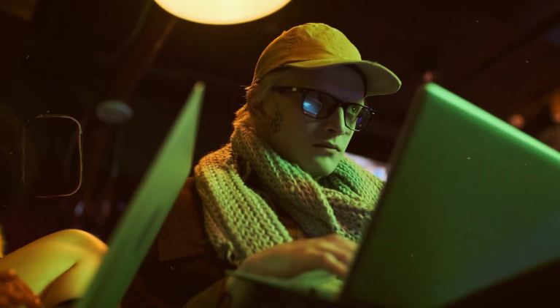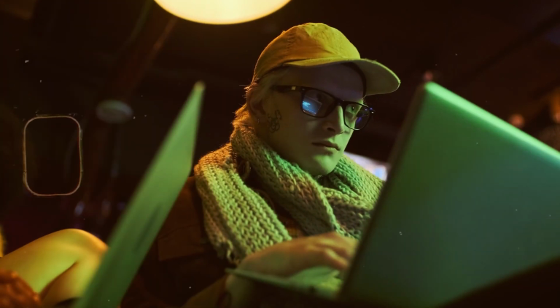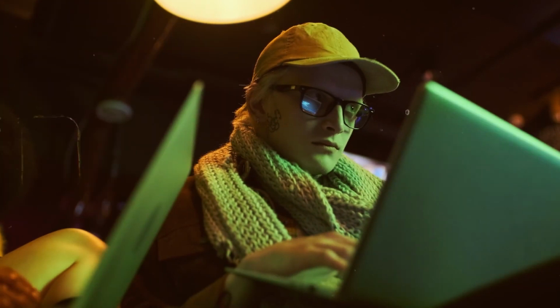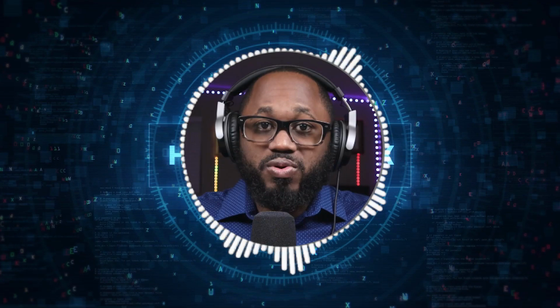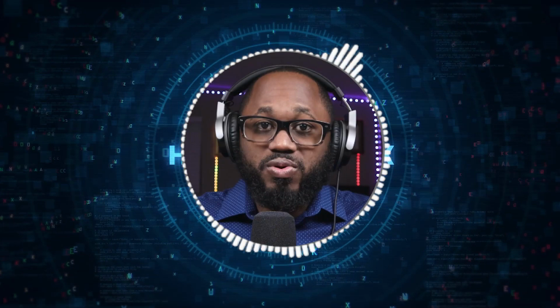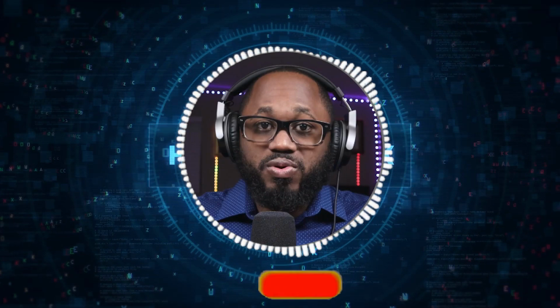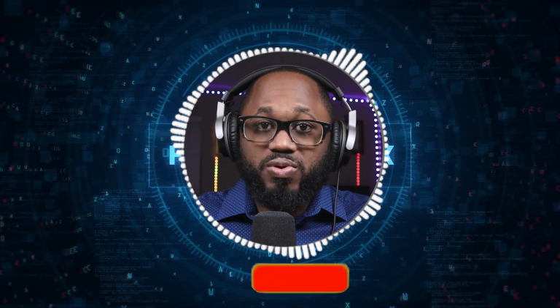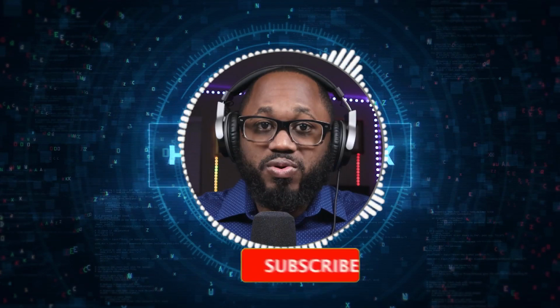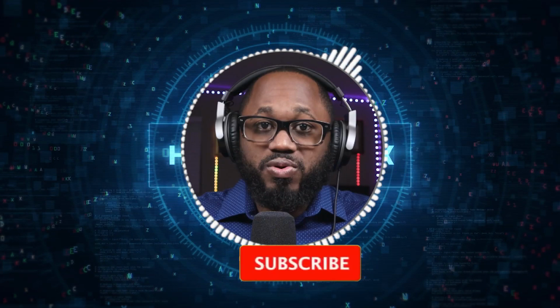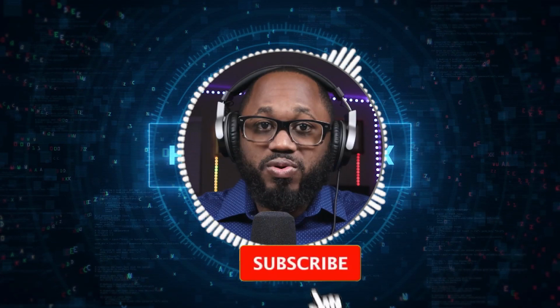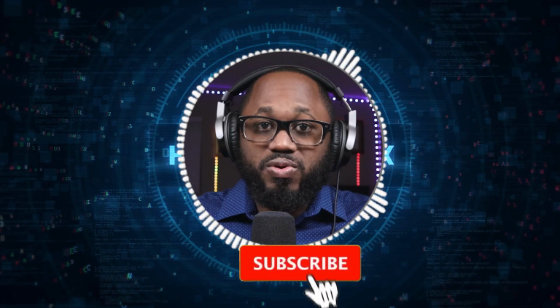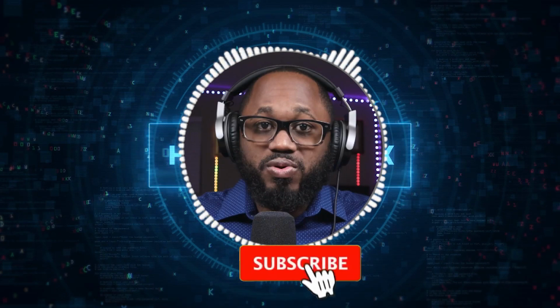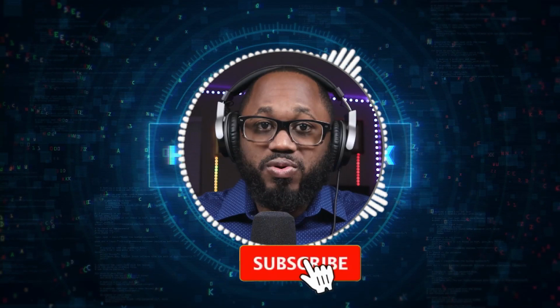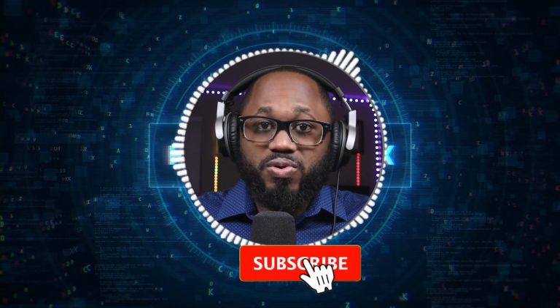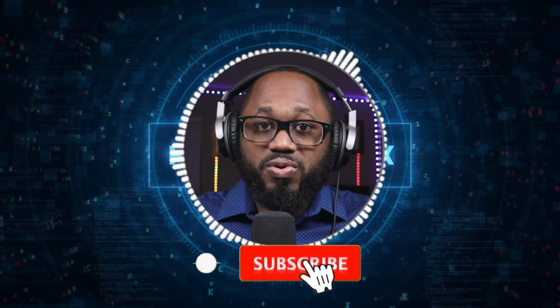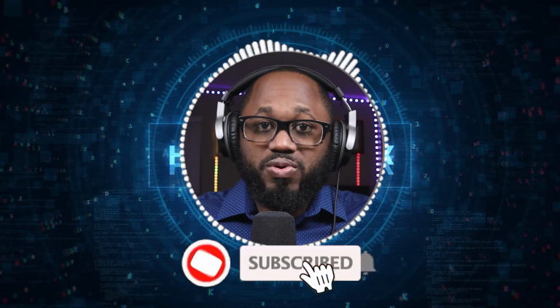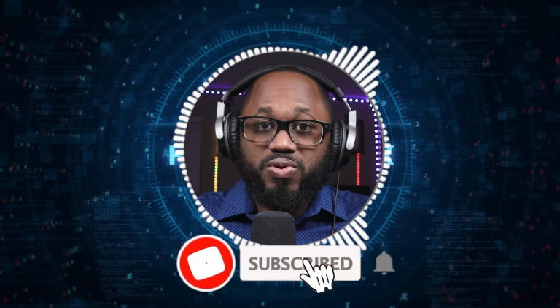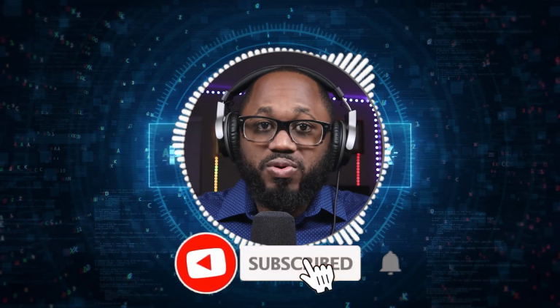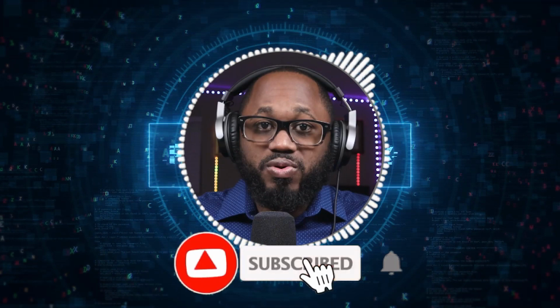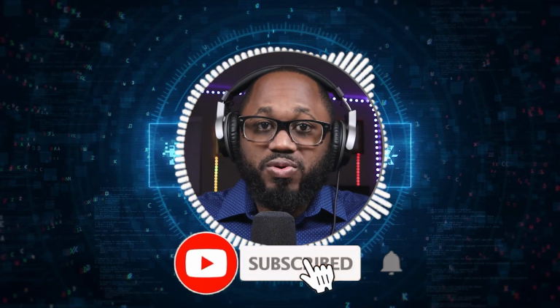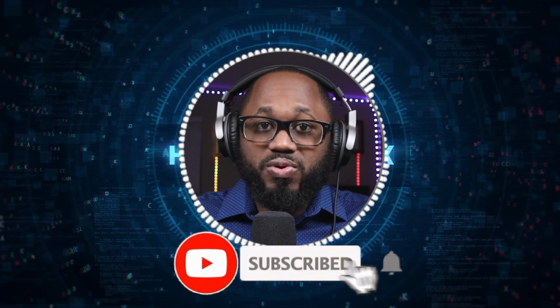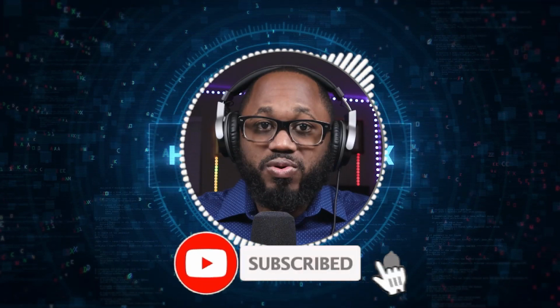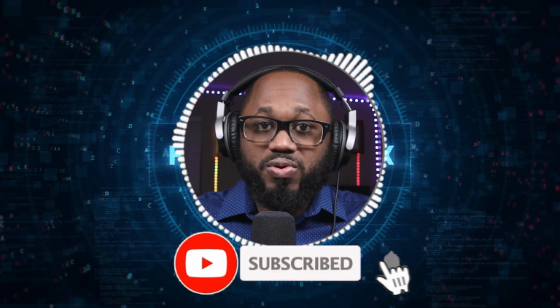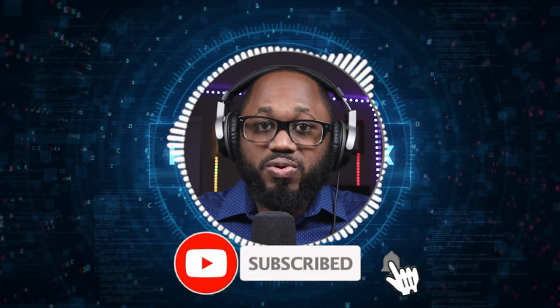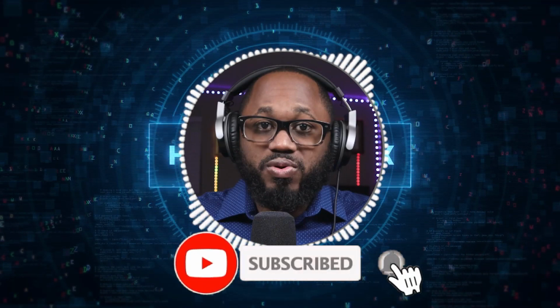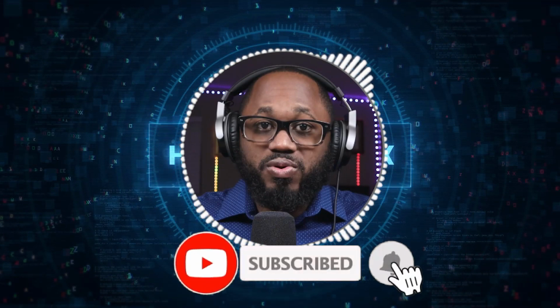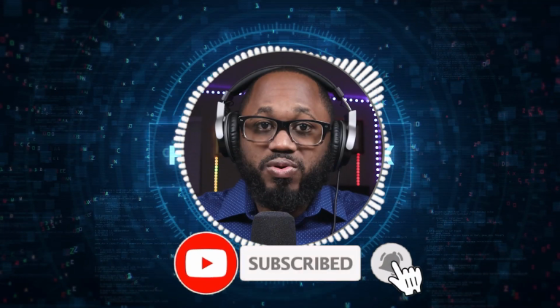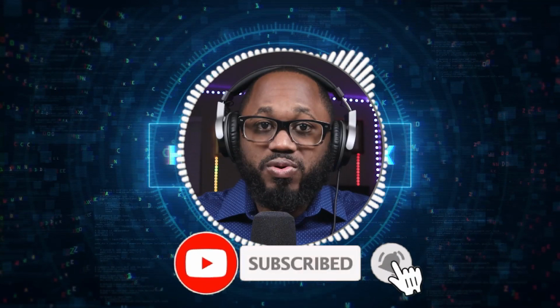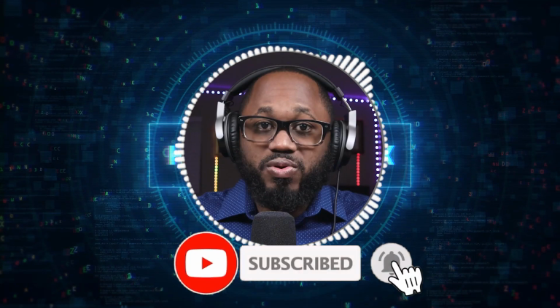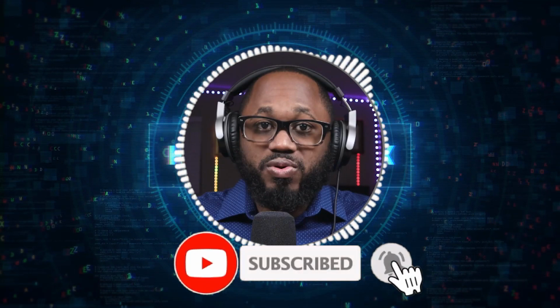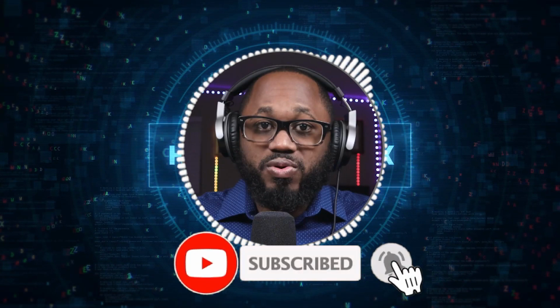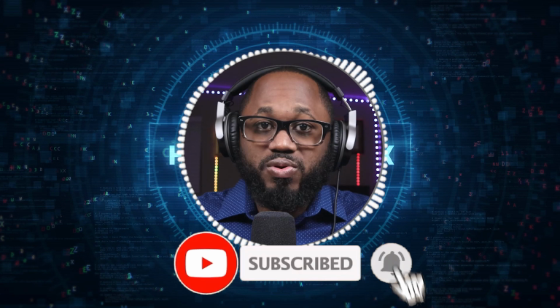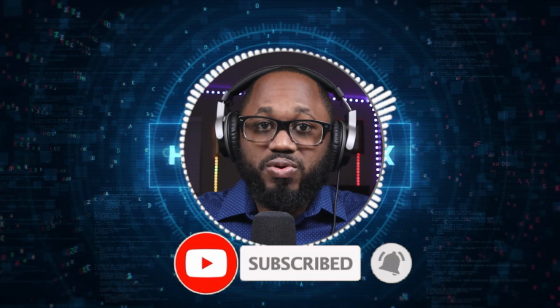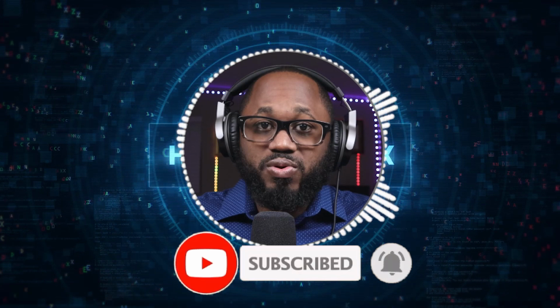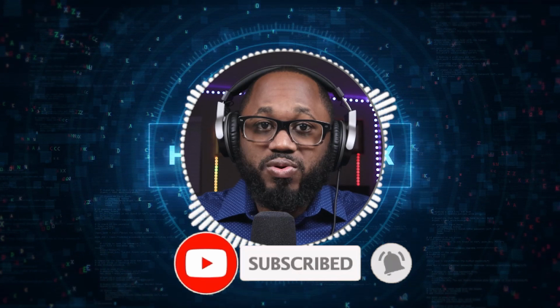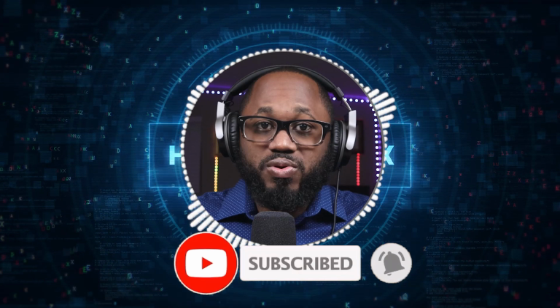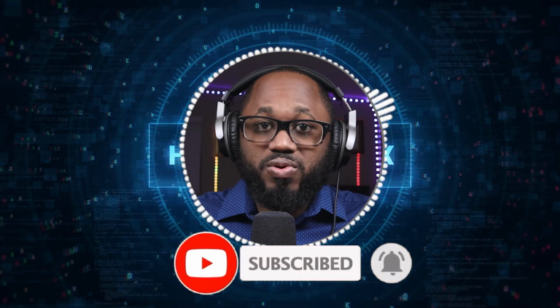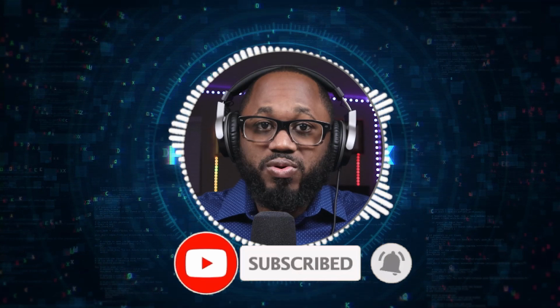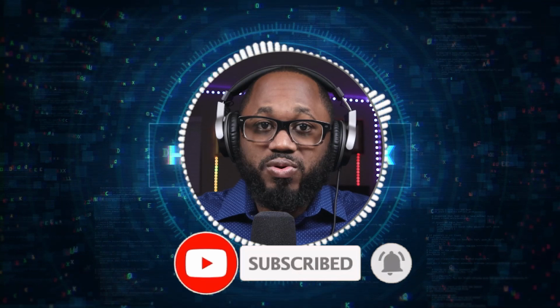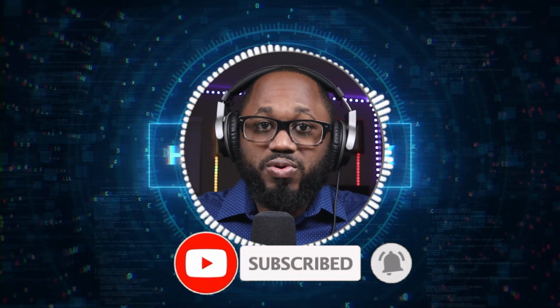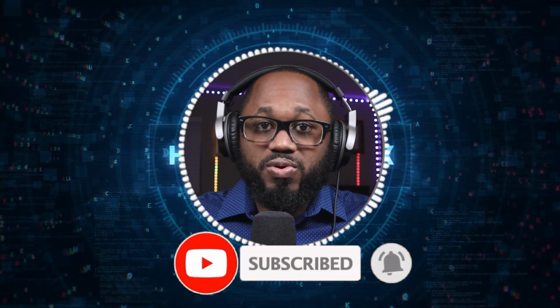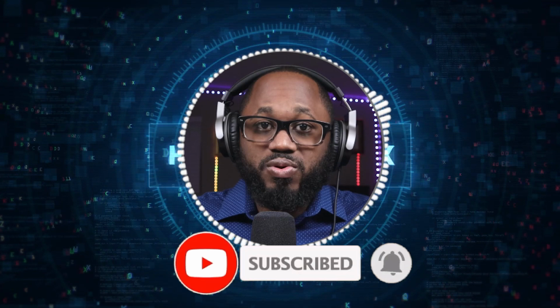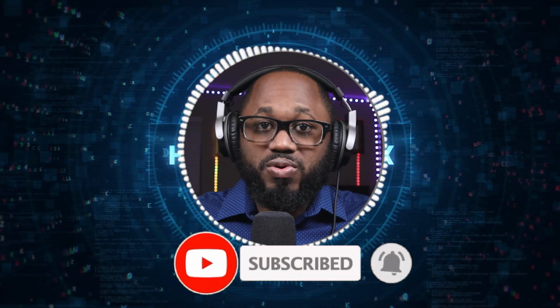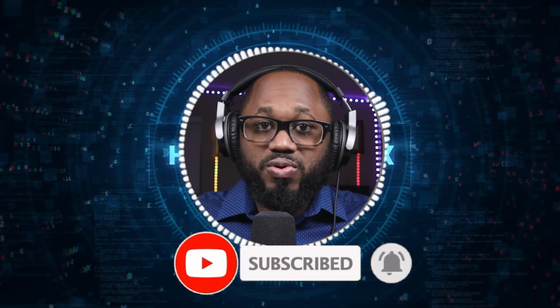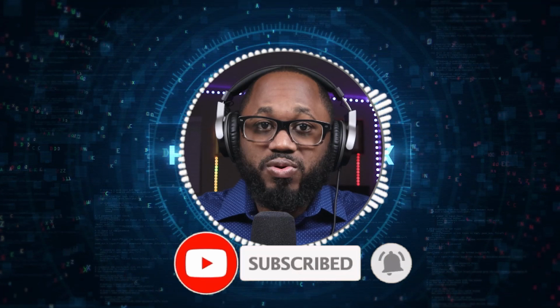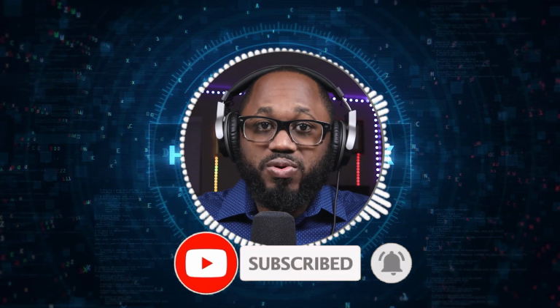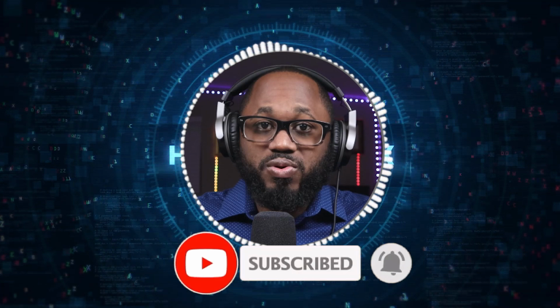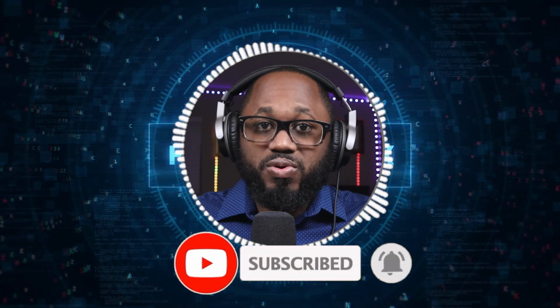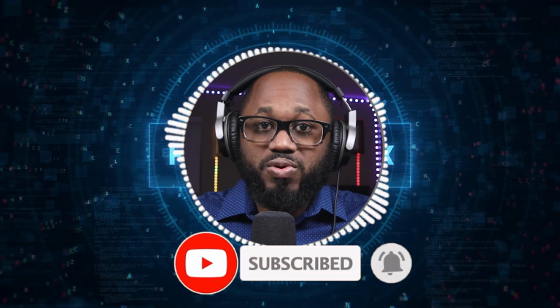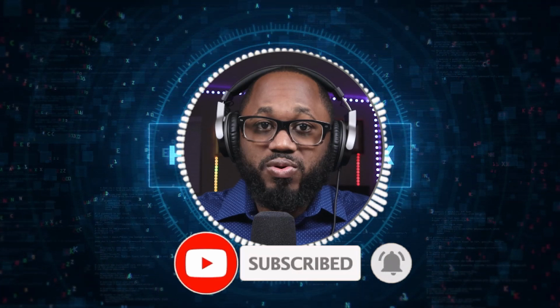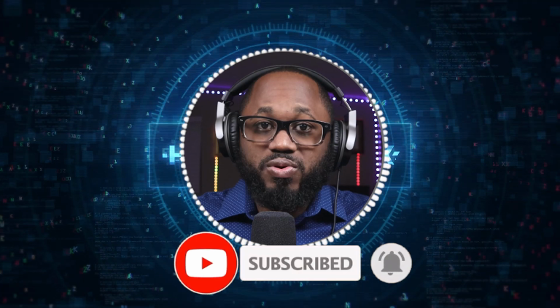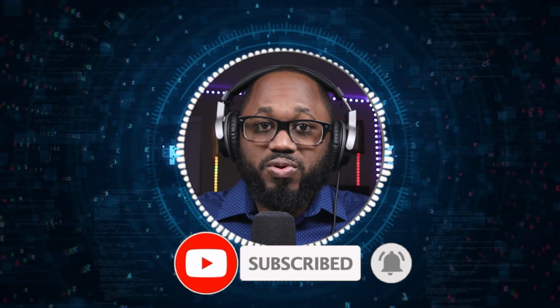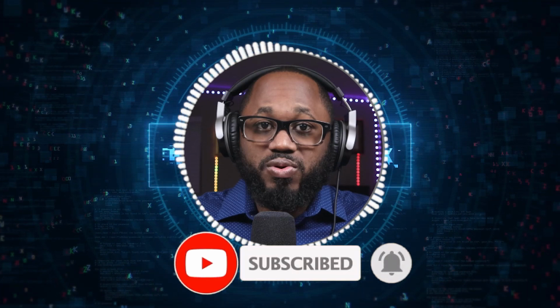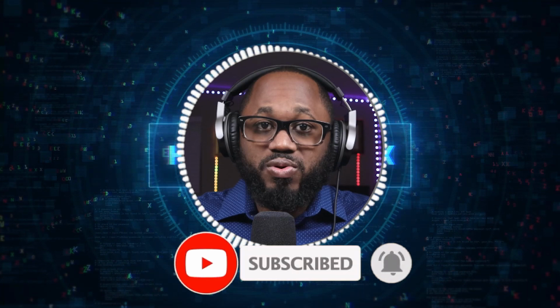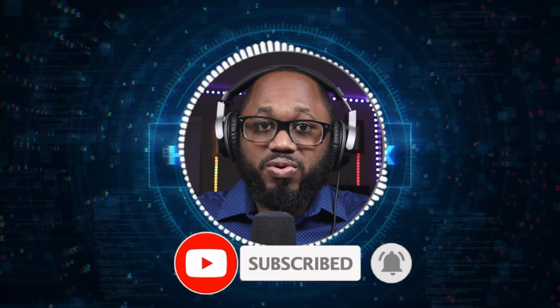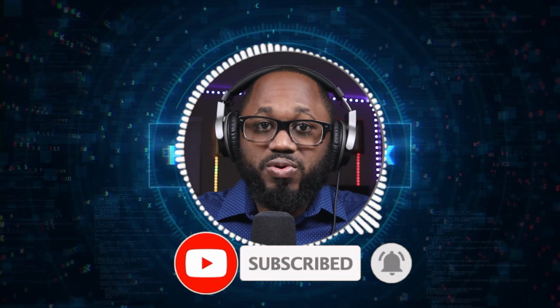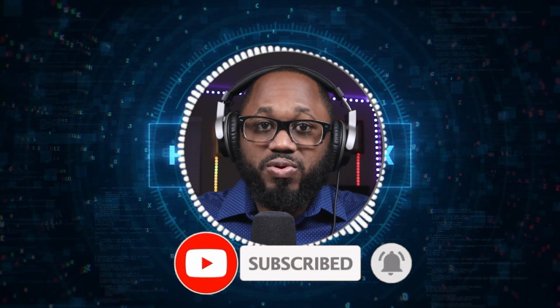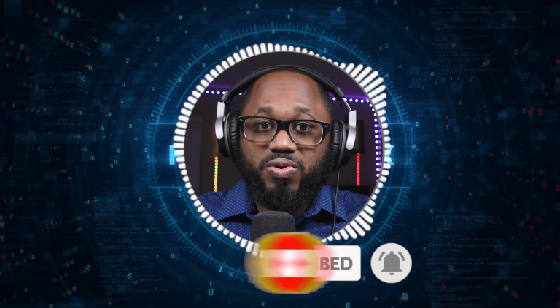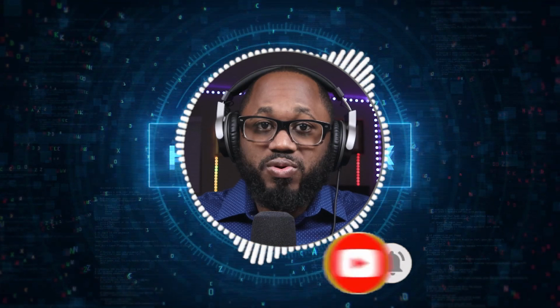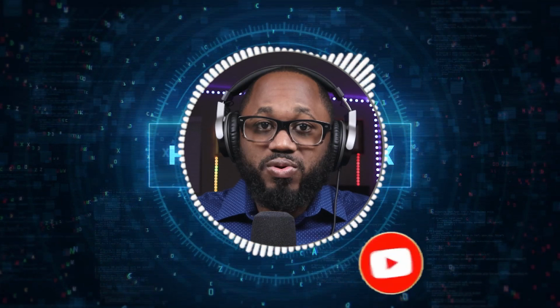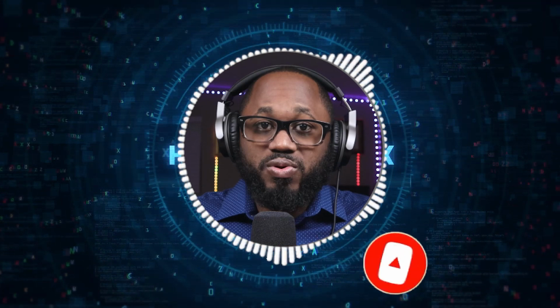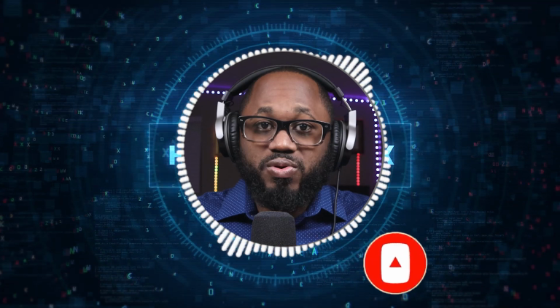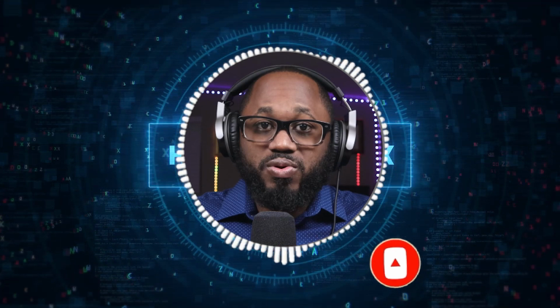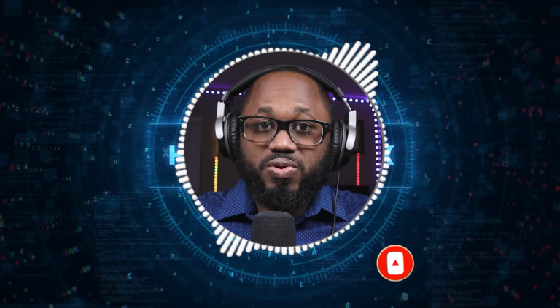Please take a moment to hit the subscribe button, like this content, share it, and hit the notification bell. I appreciate your viewership. See you on the next video.